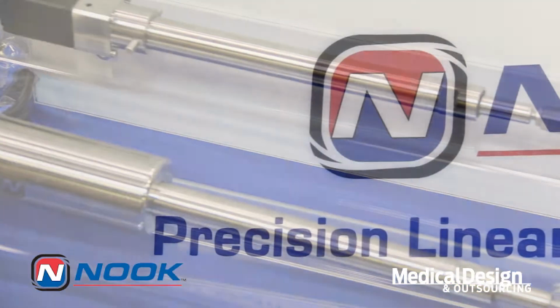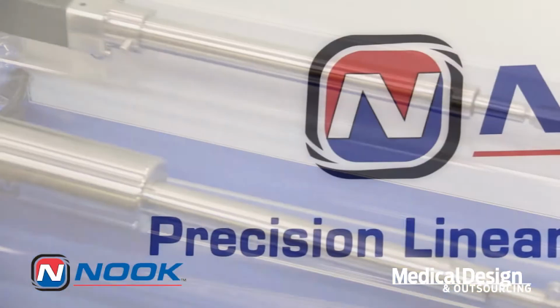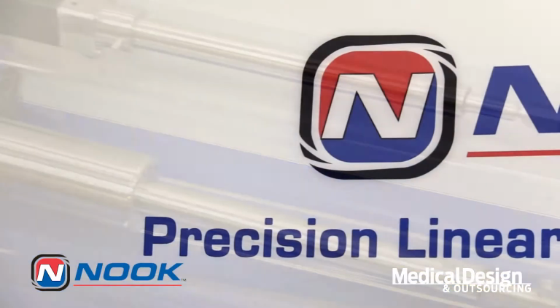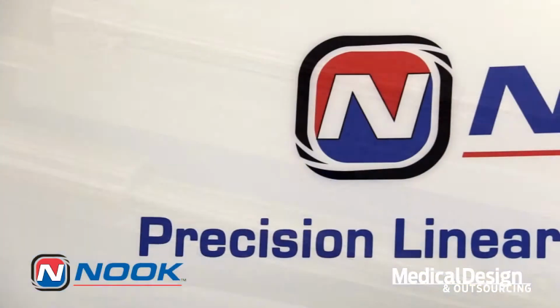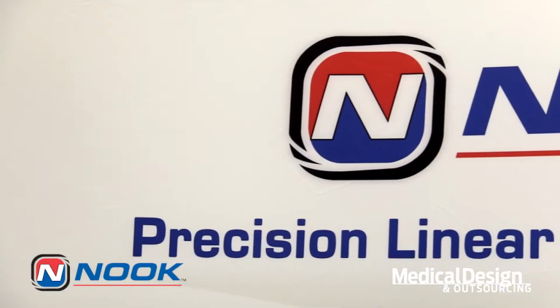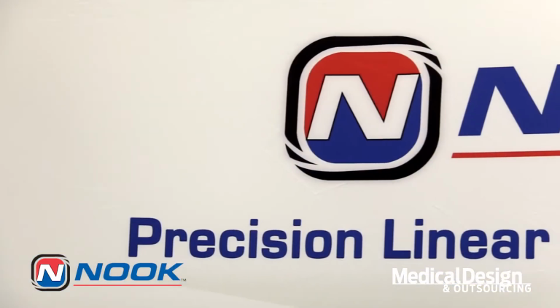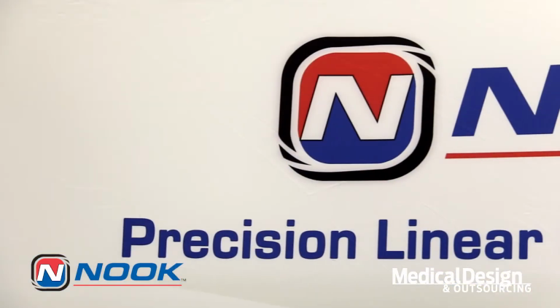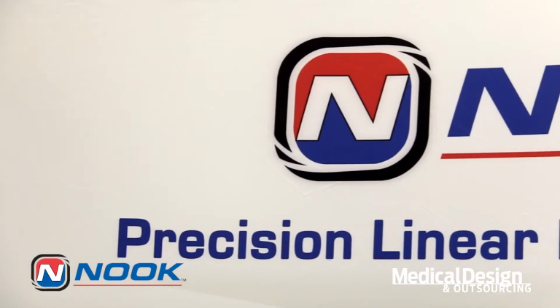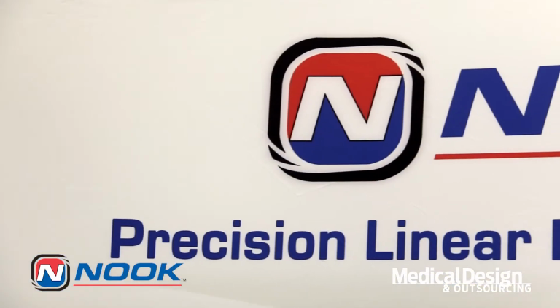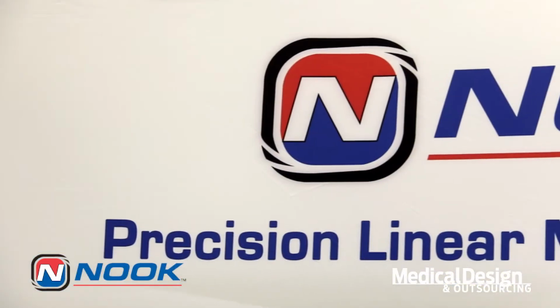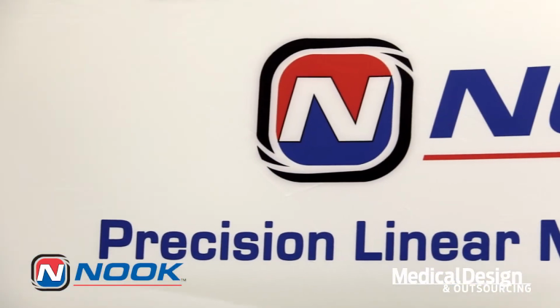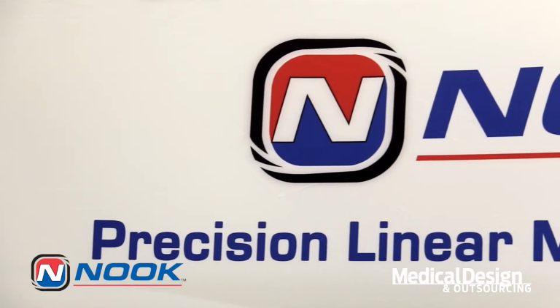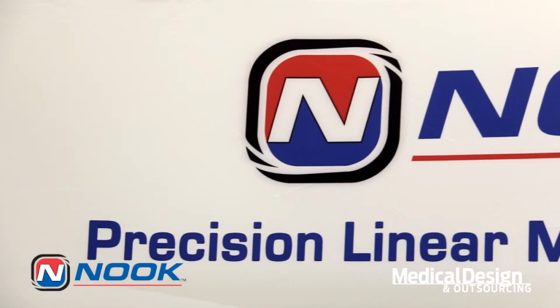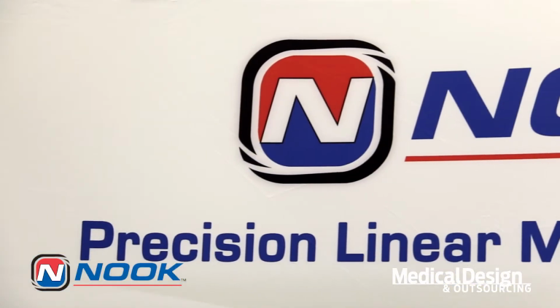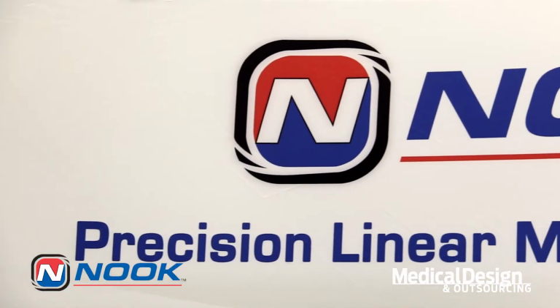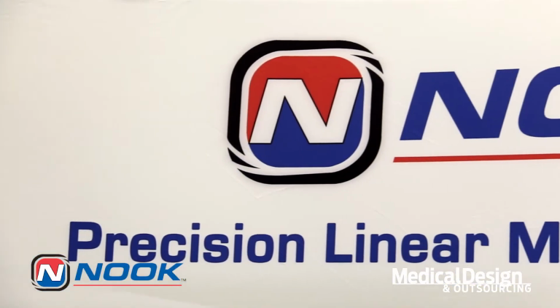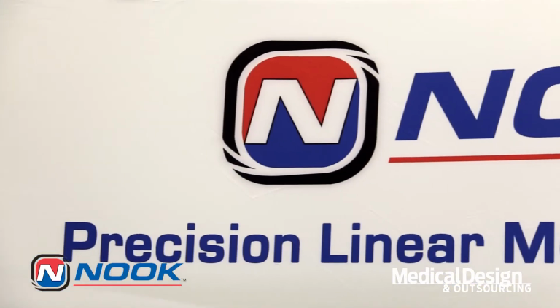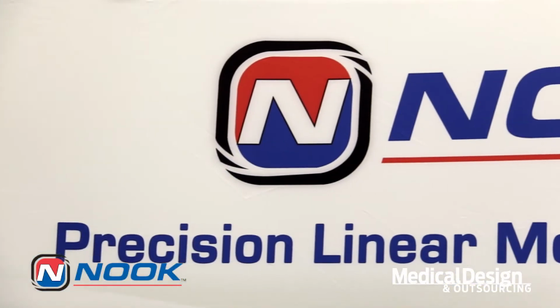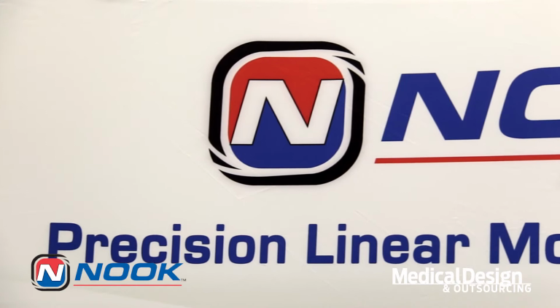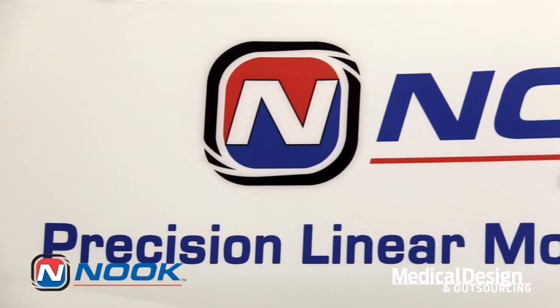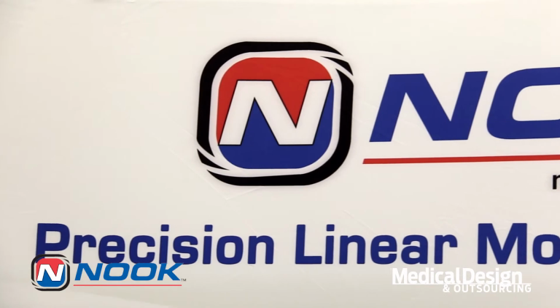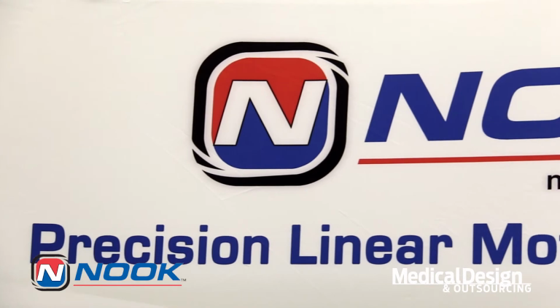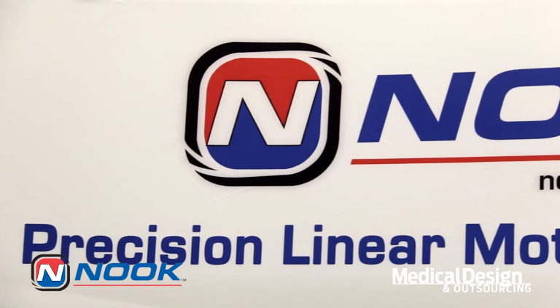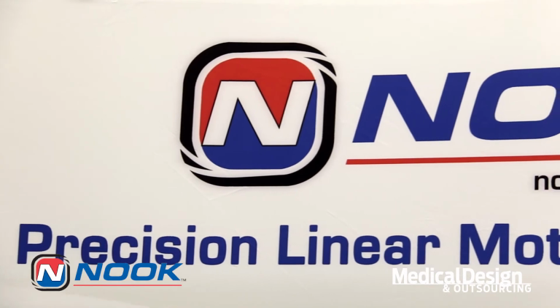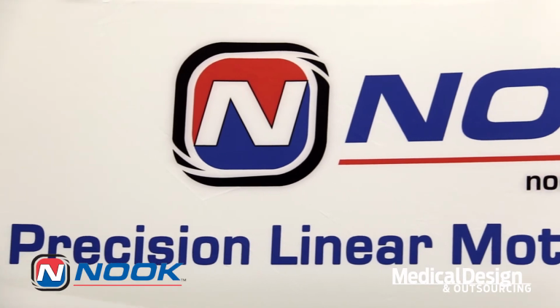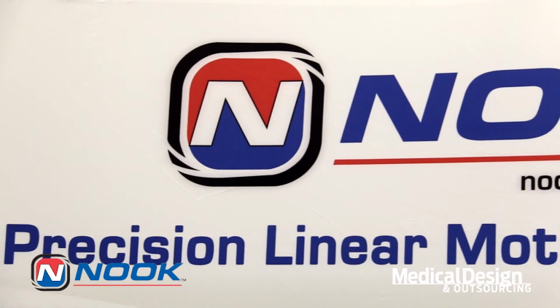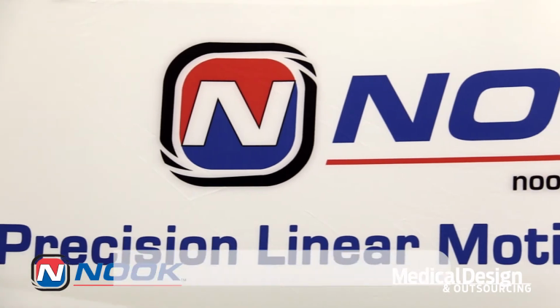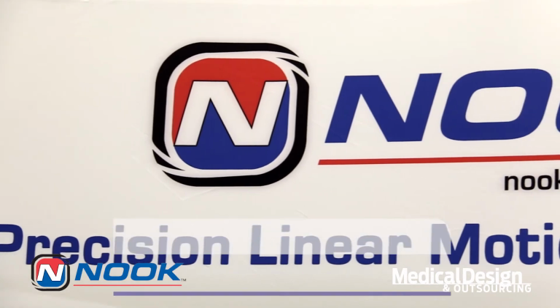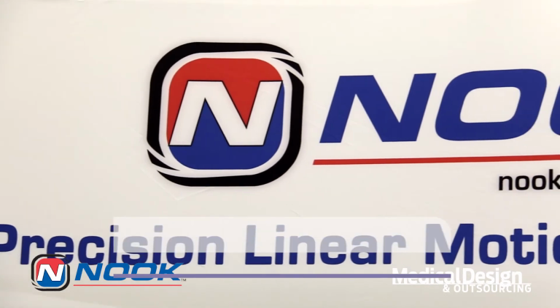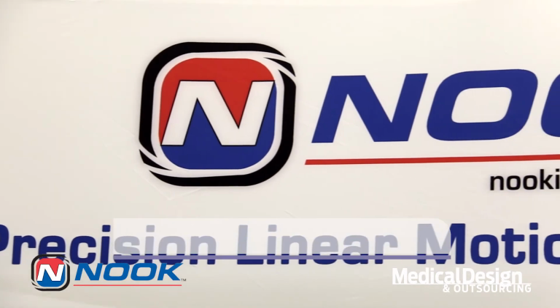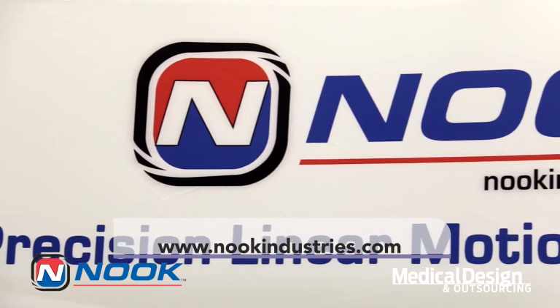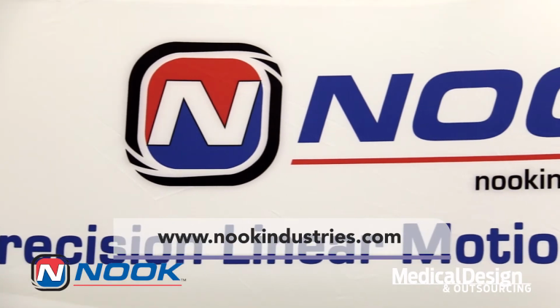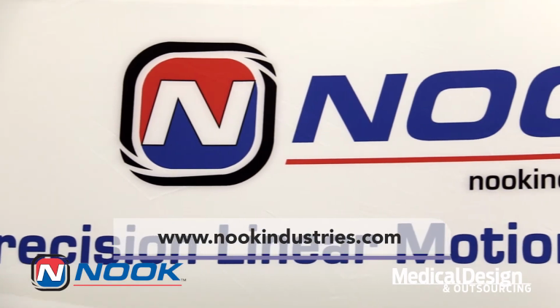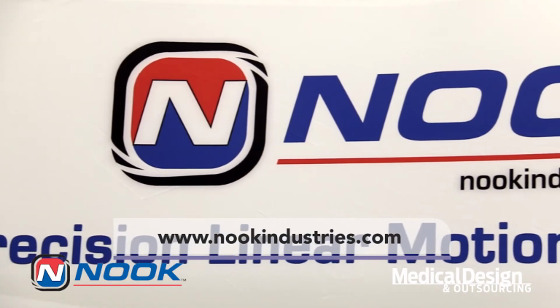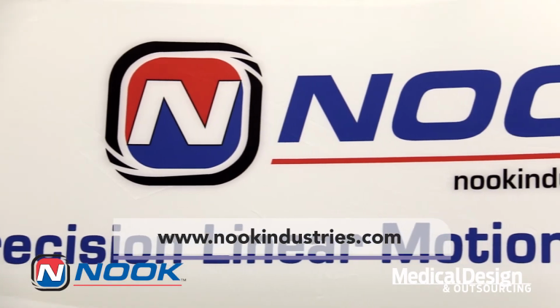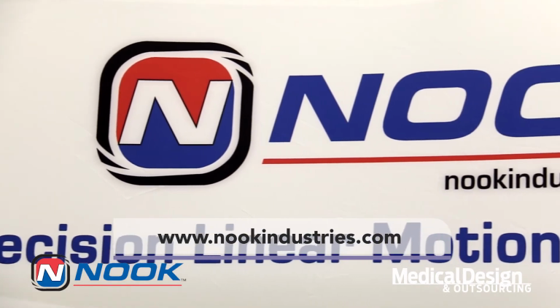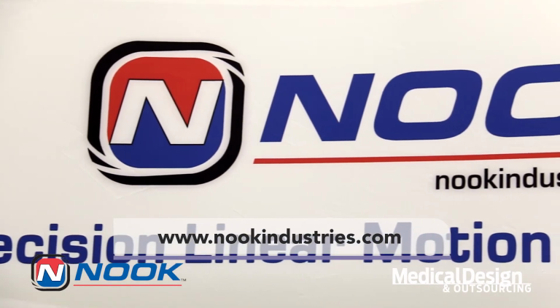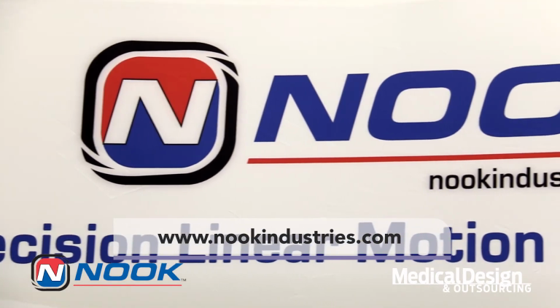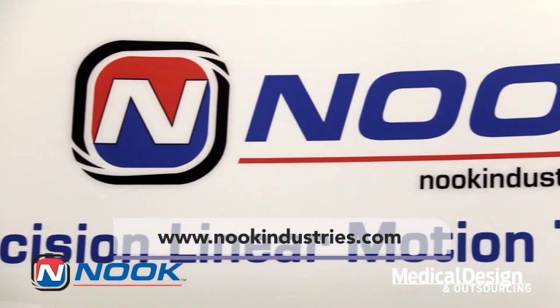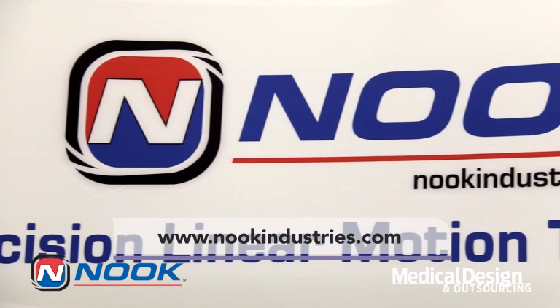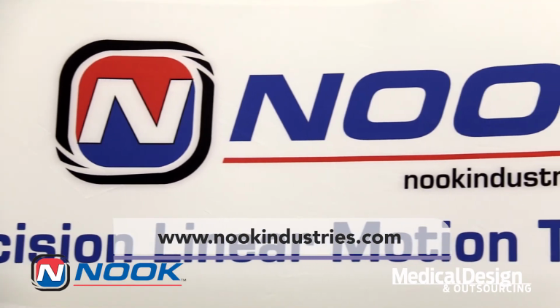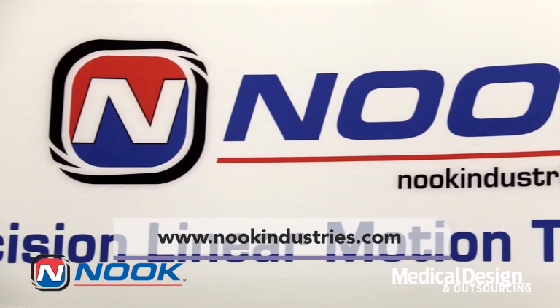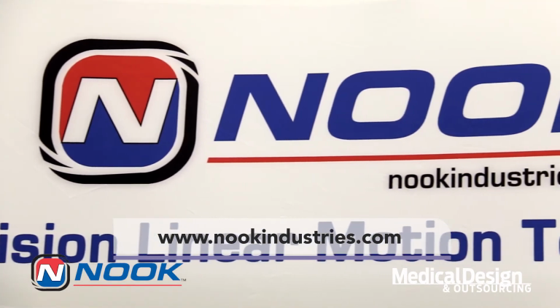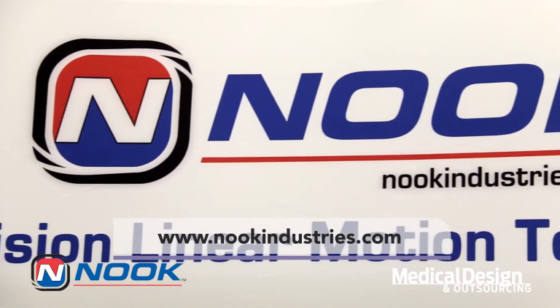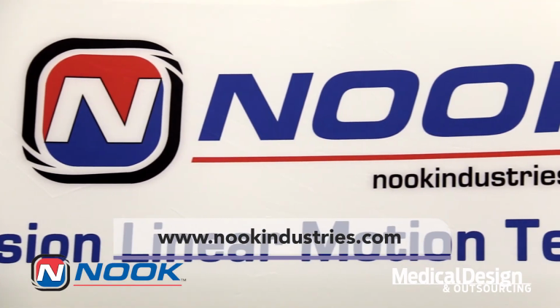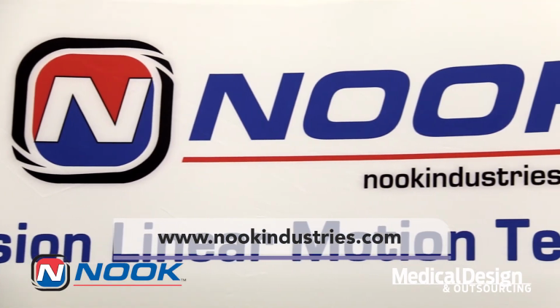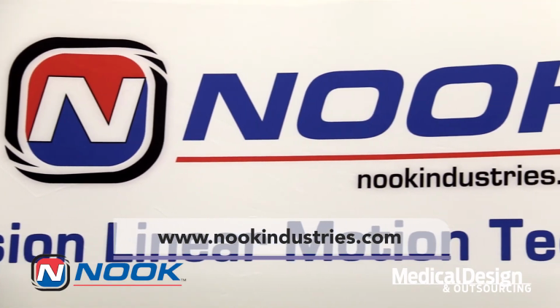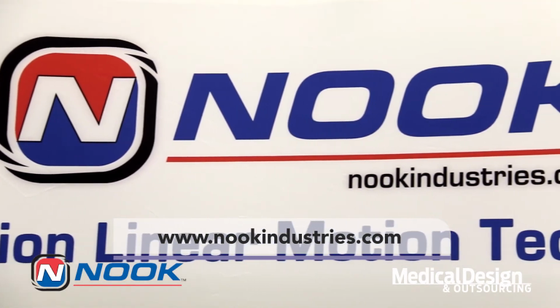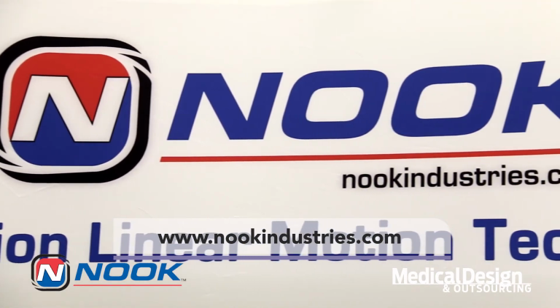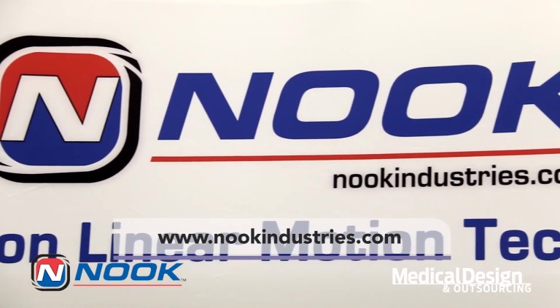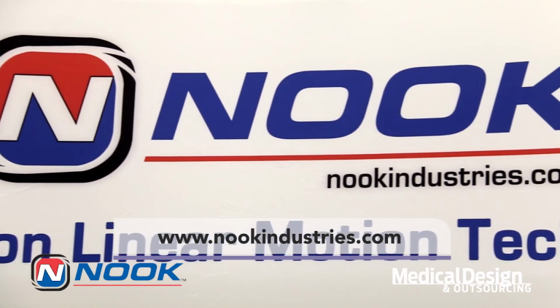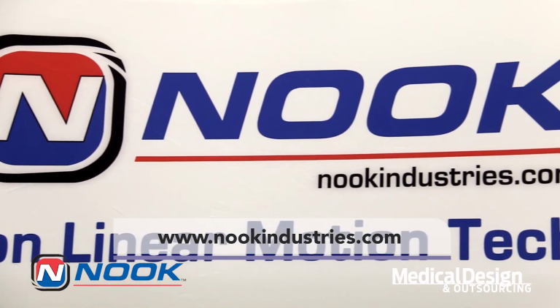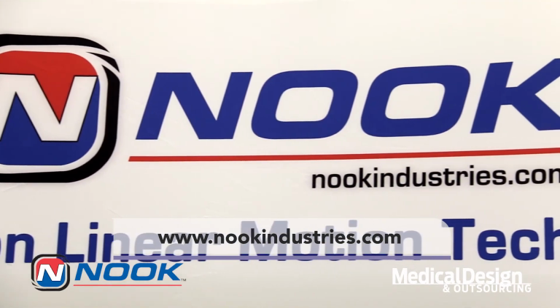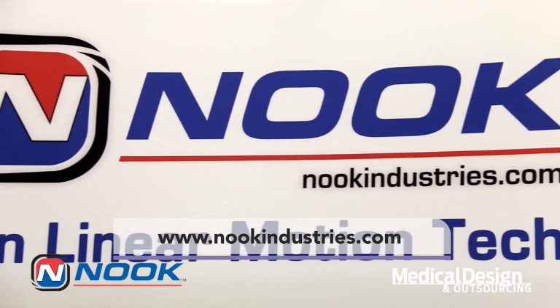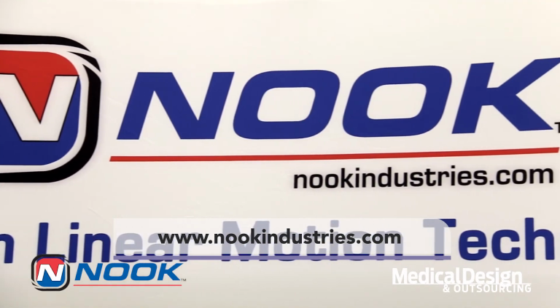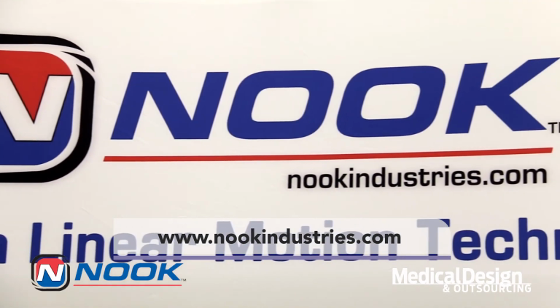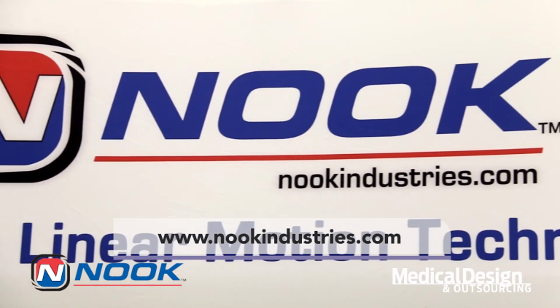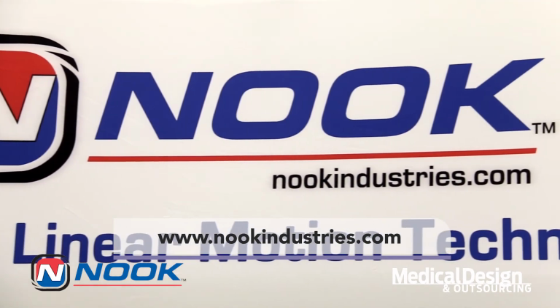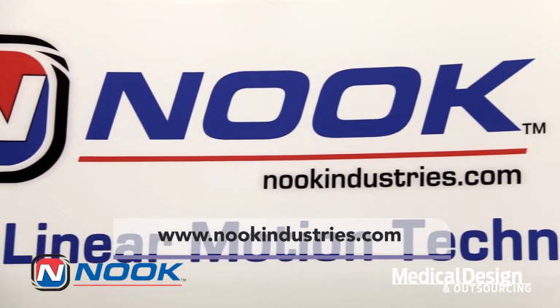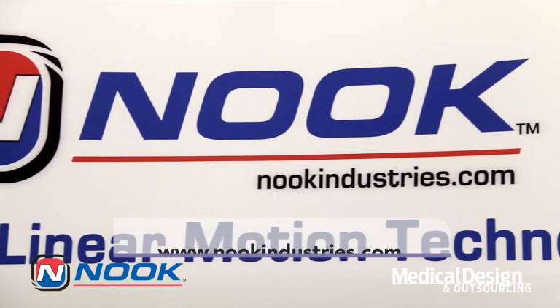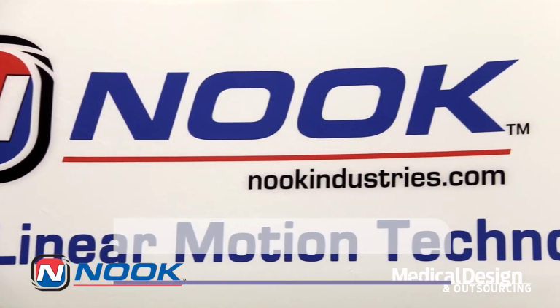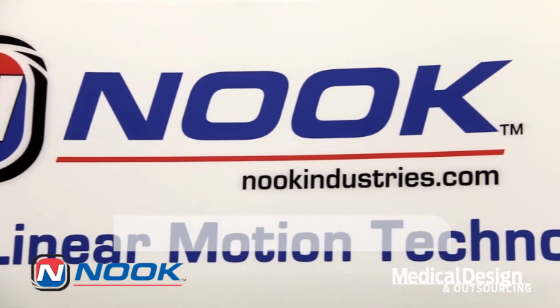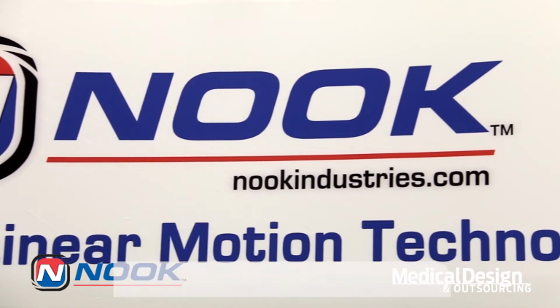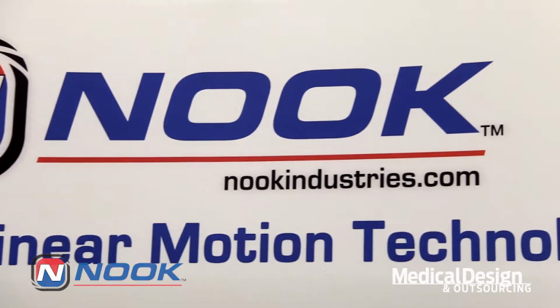If you have any further questions, please check us out at the Nook Industries website, which is www.nookindustries.com.